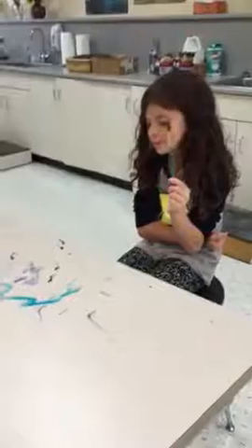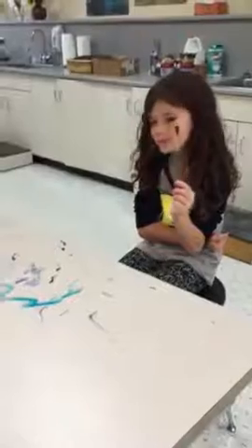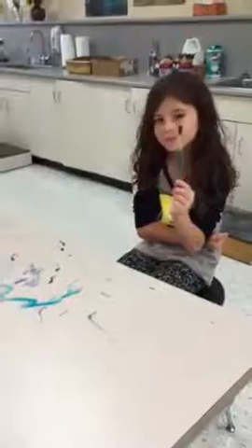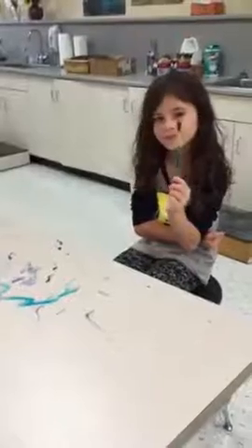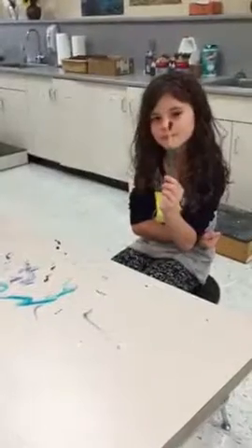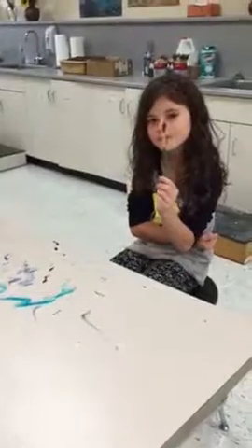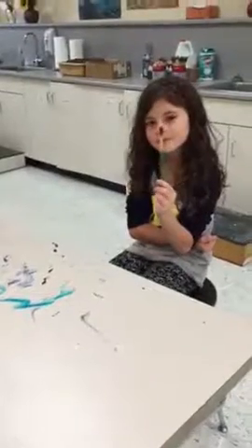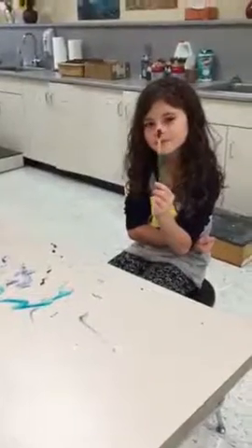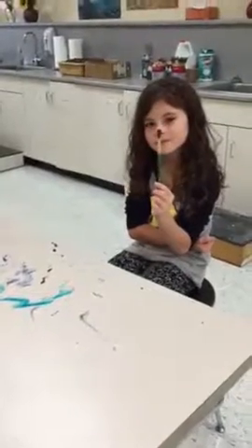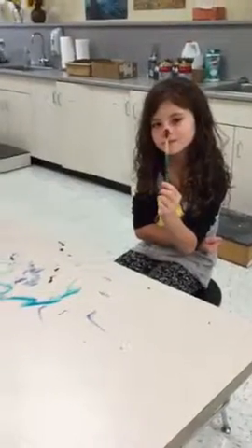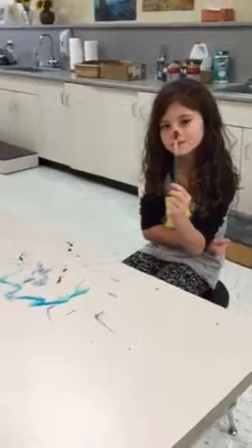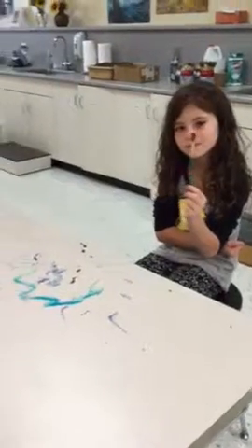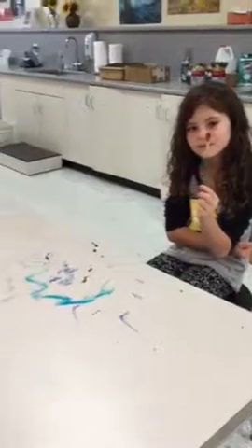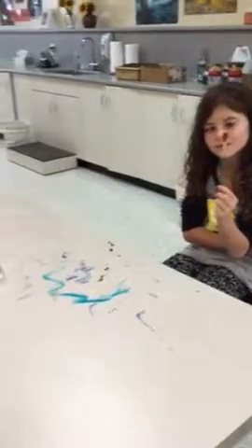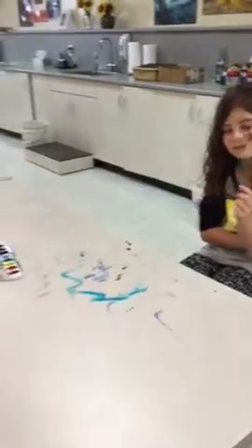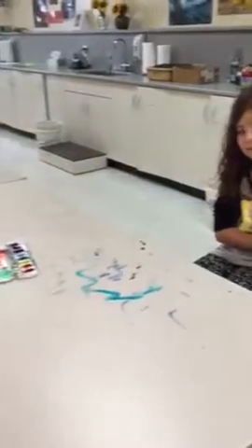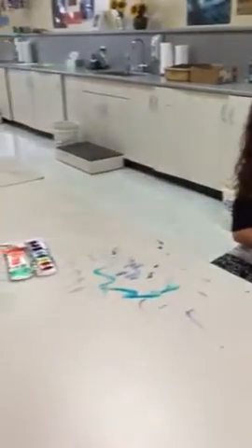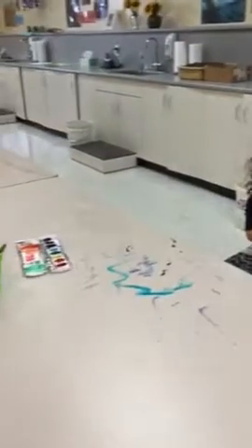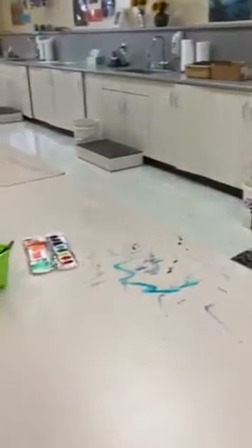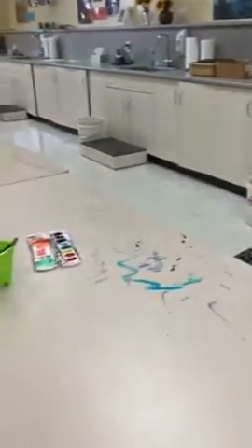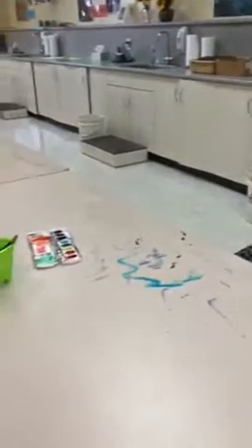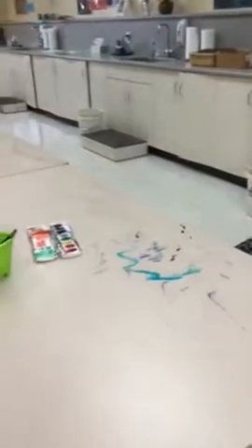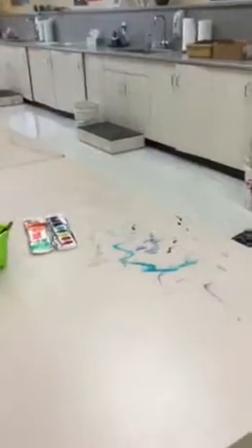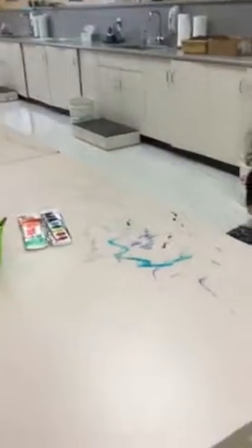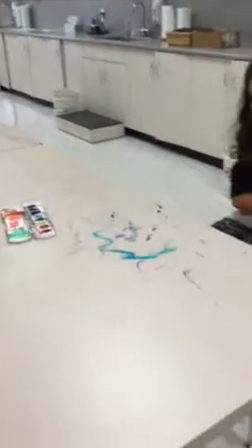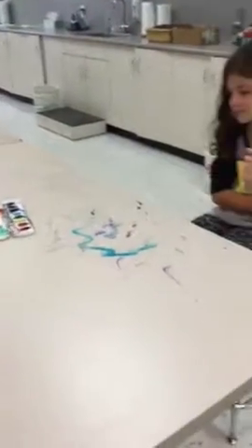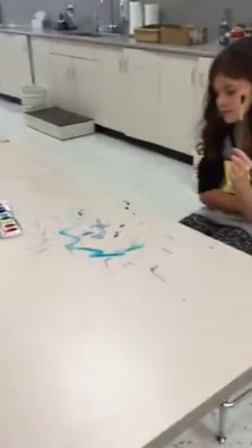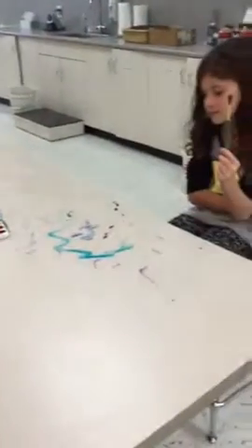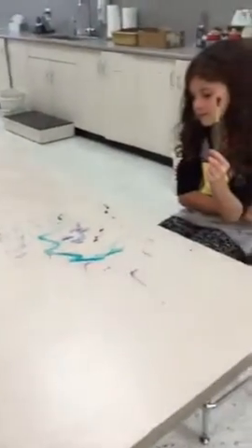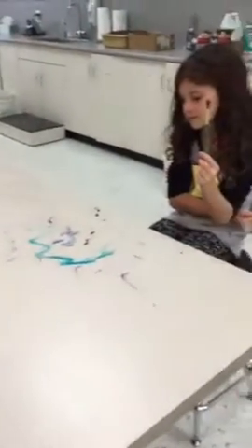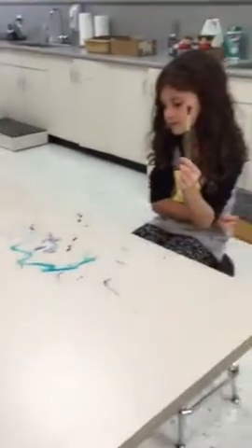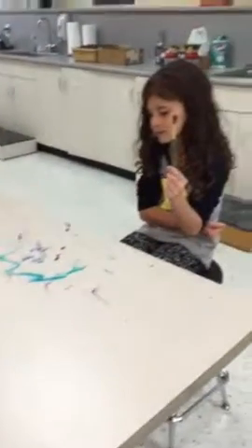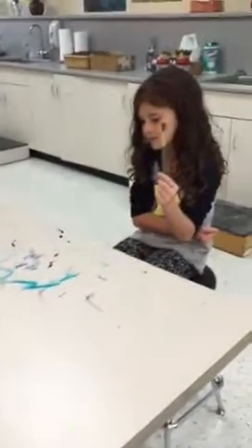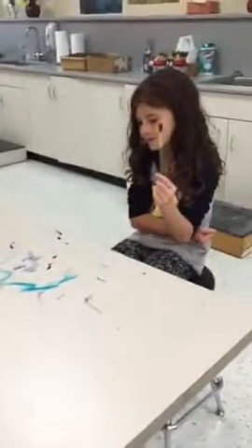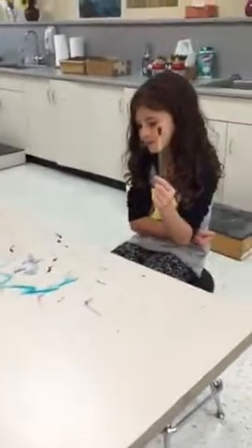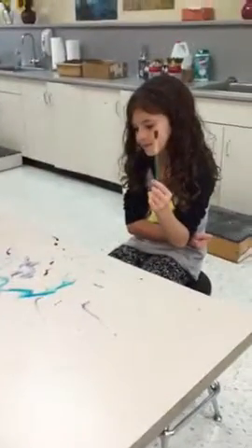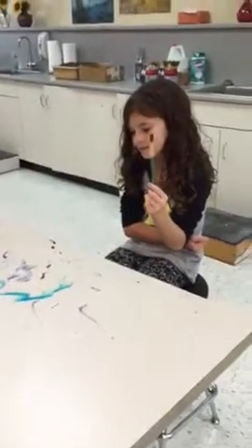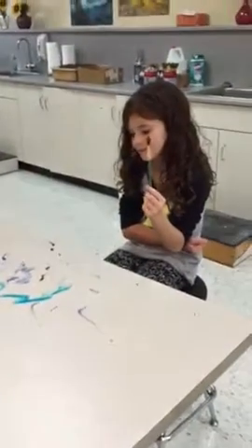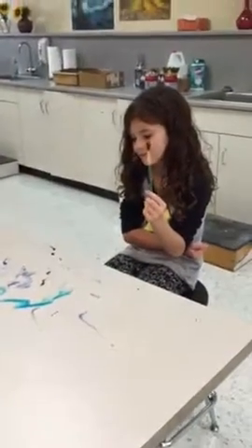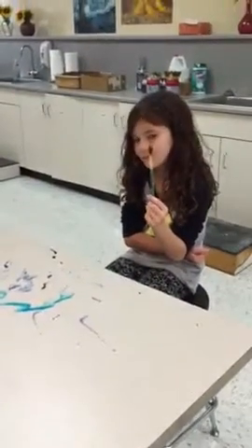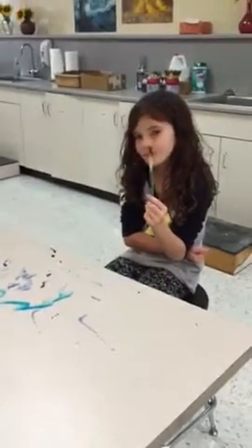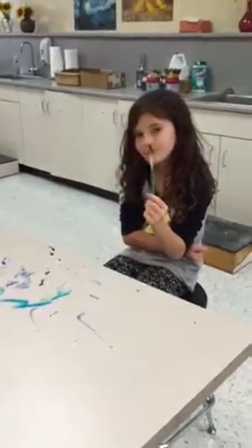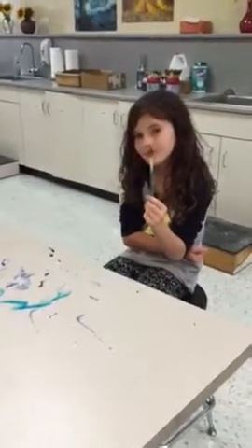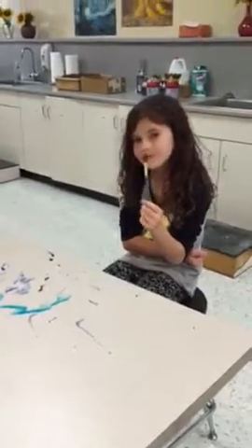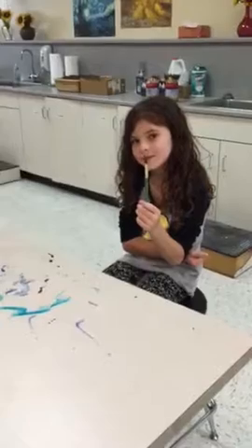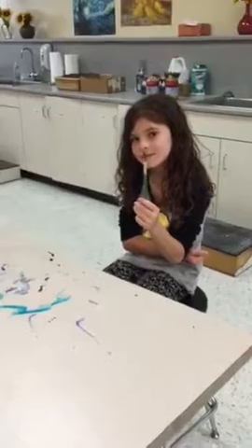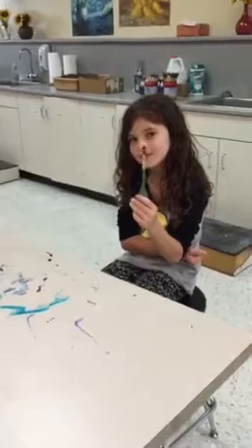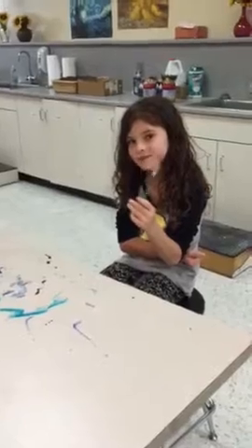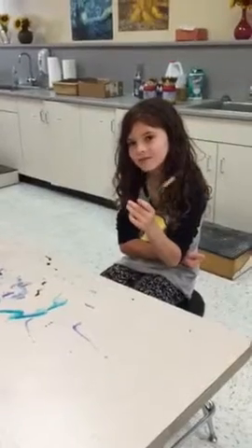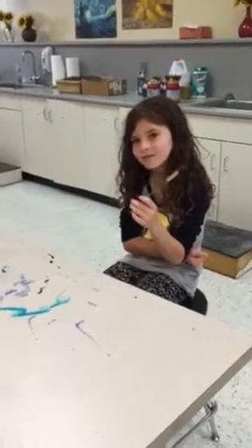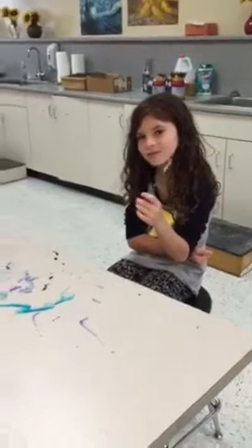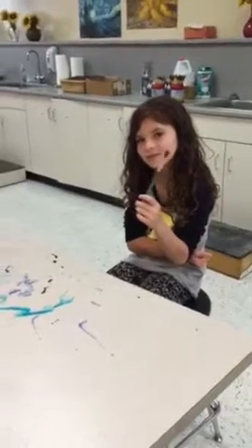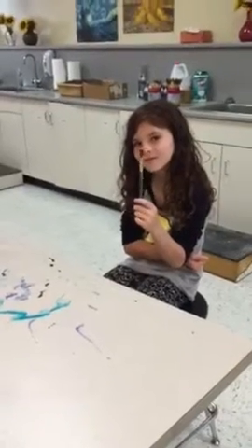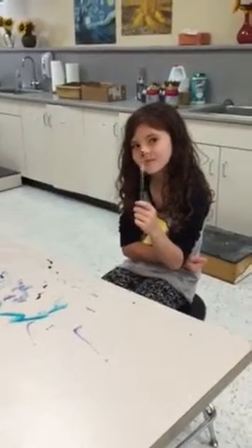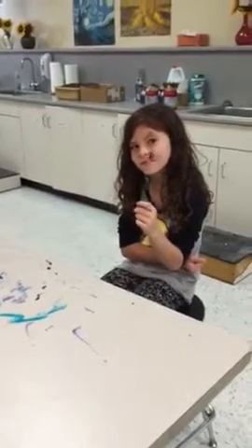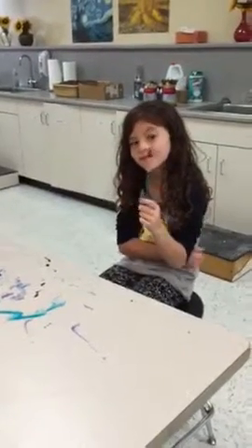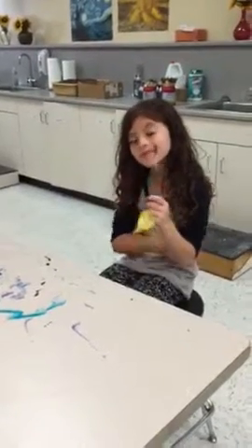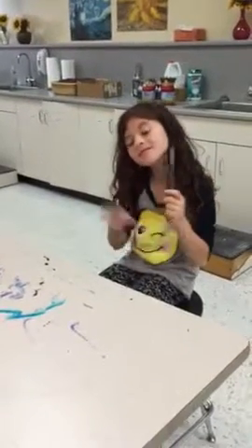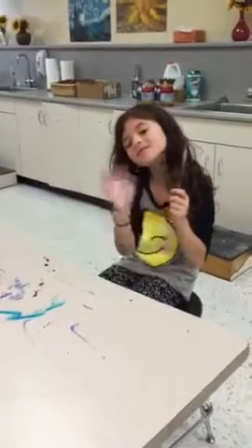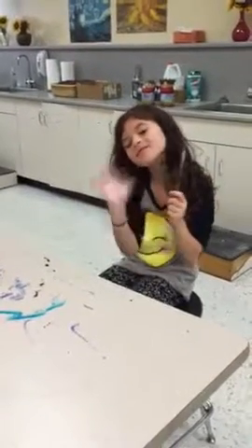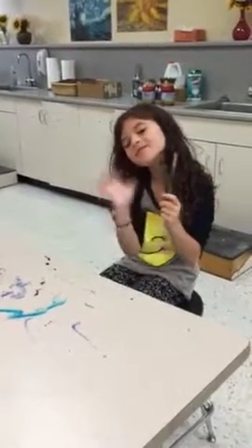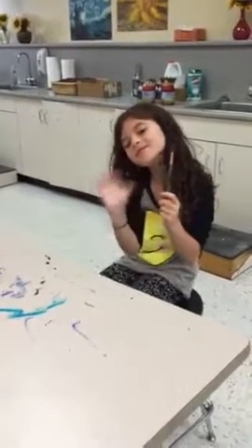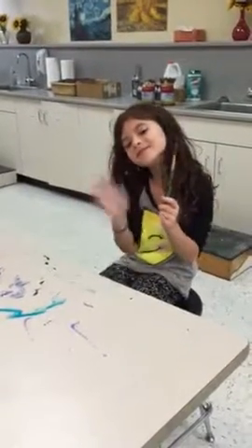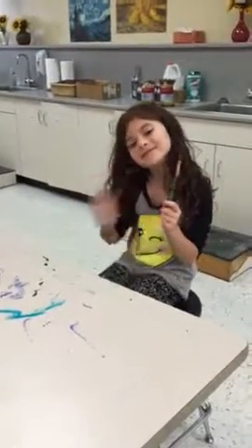Hi boys and girls, we're here with Cleanup Claire in the art room. Claire kind of made a mess on her table, so Claire's gonna make sure she cleans it up the right way.